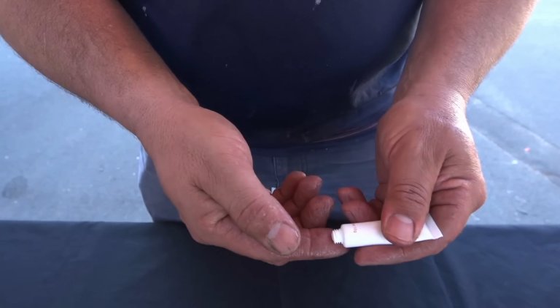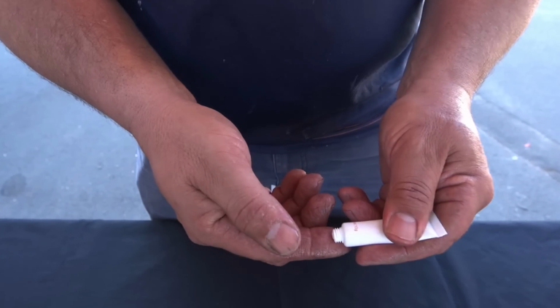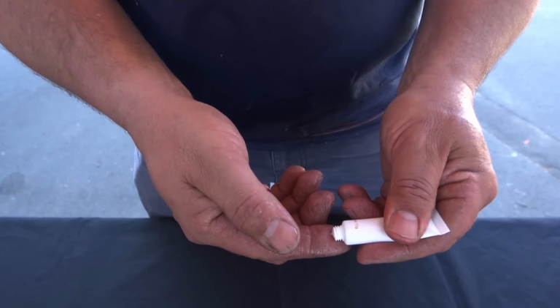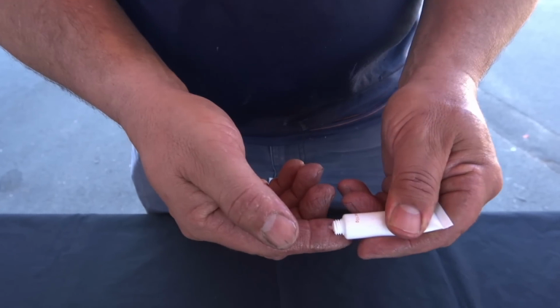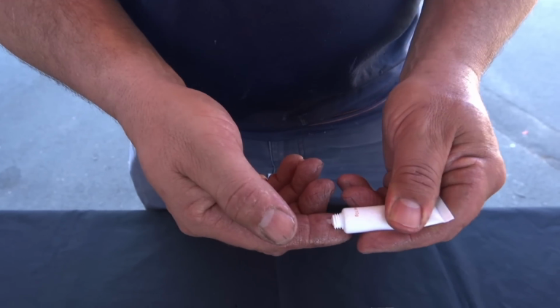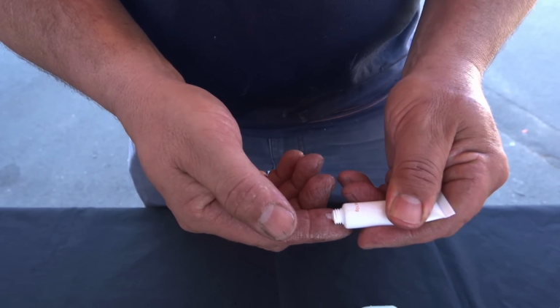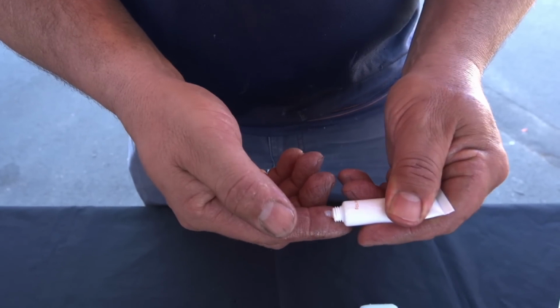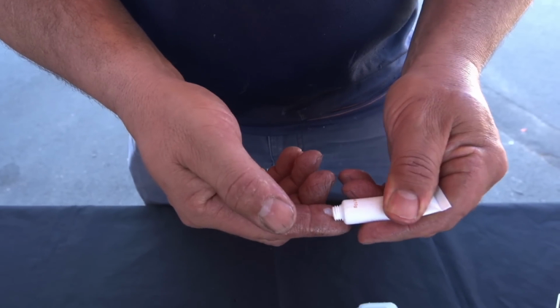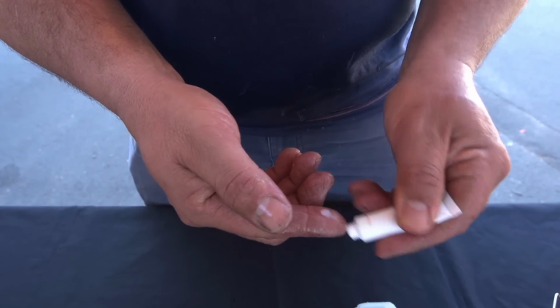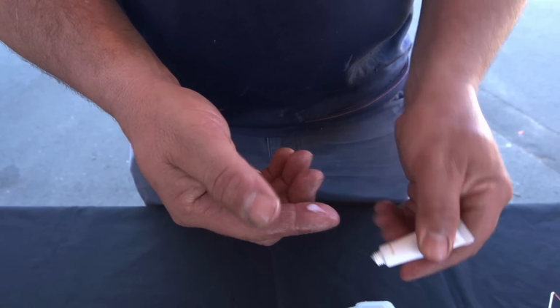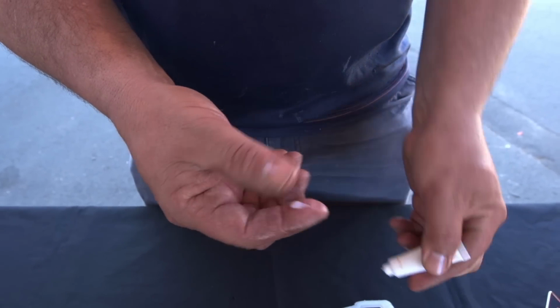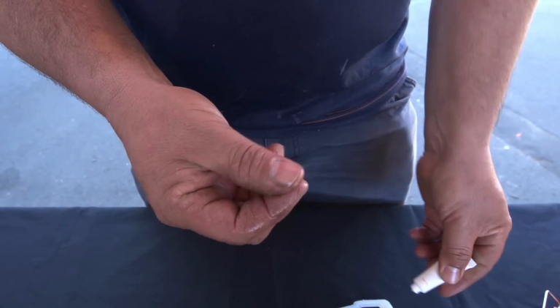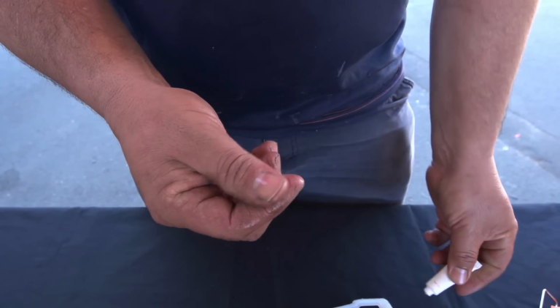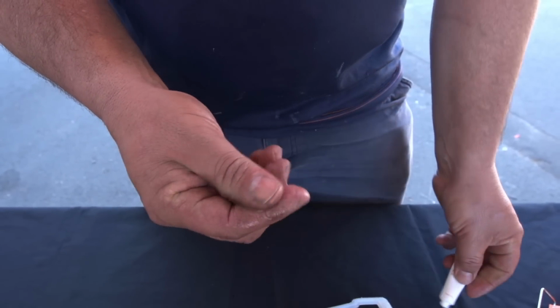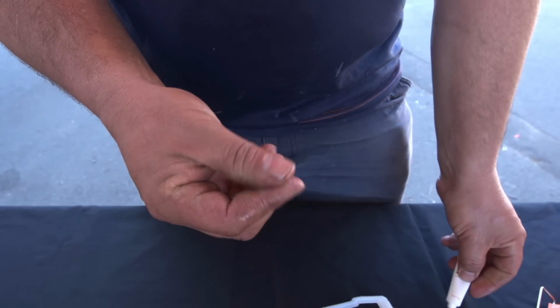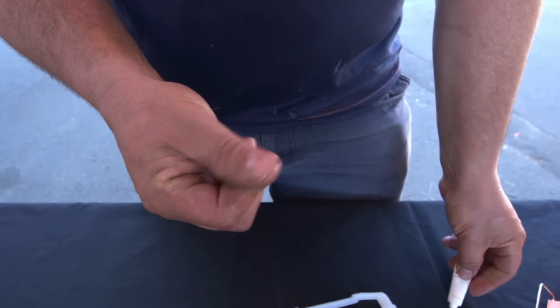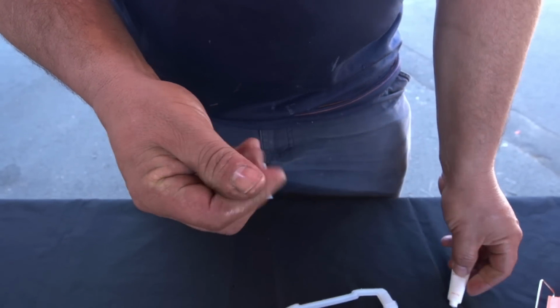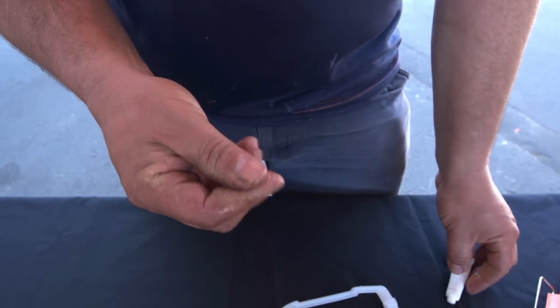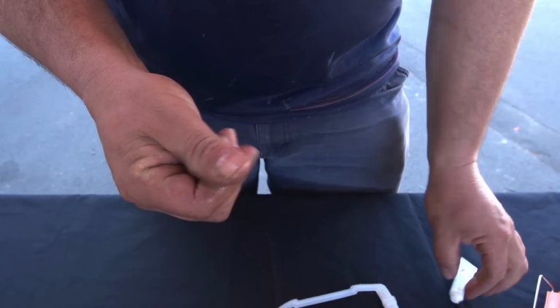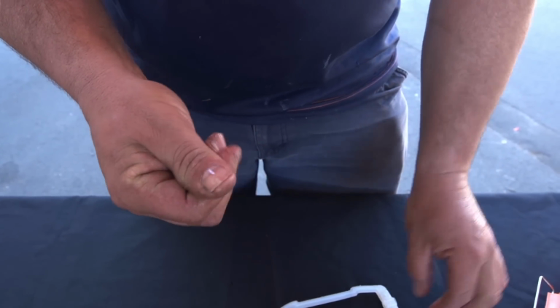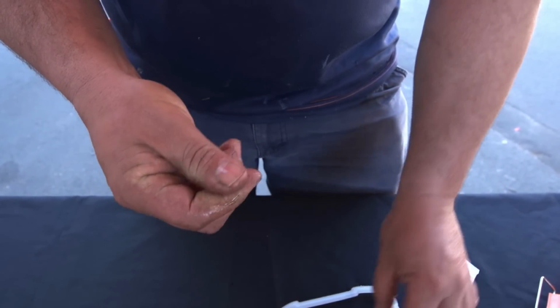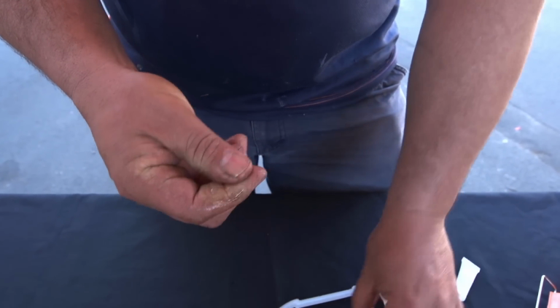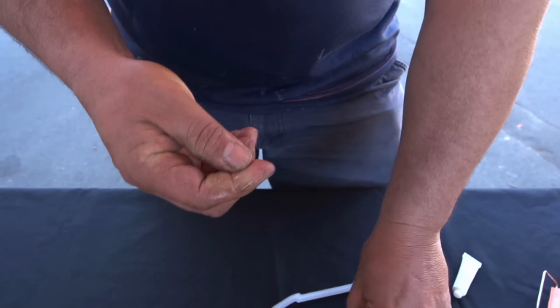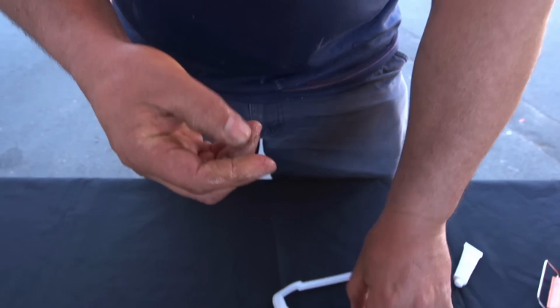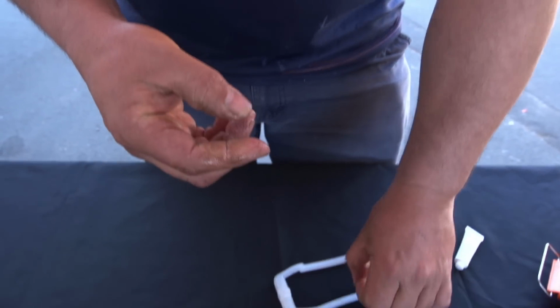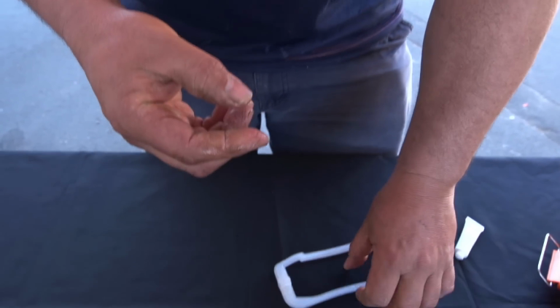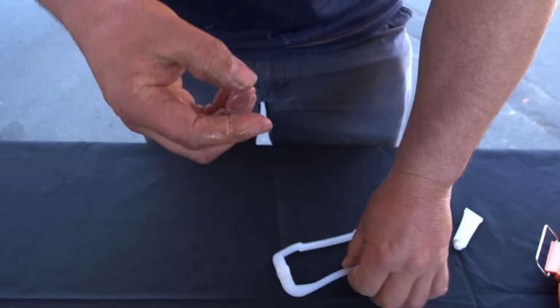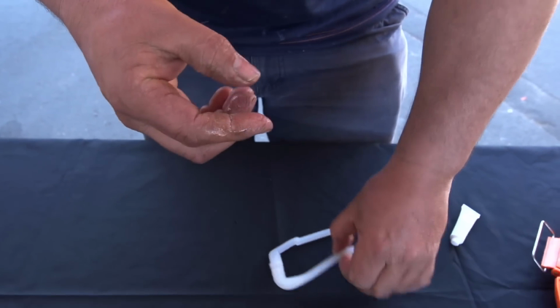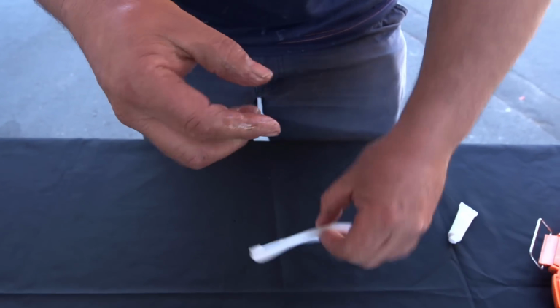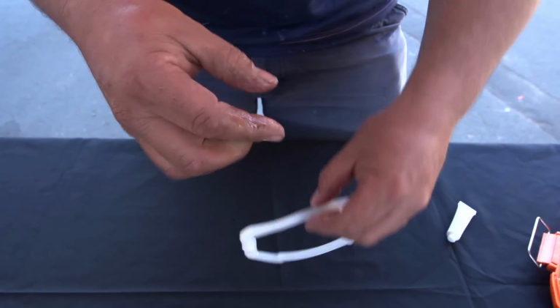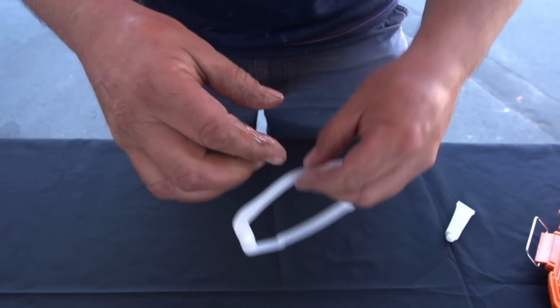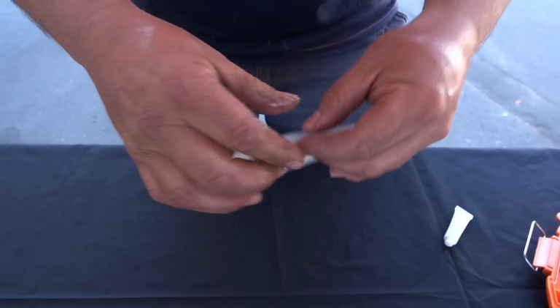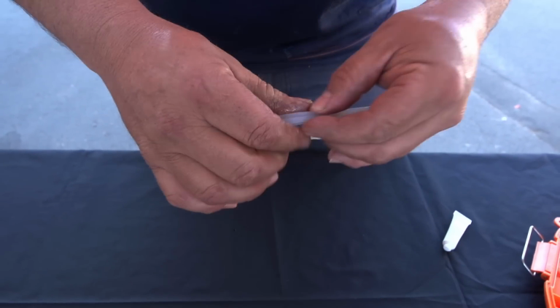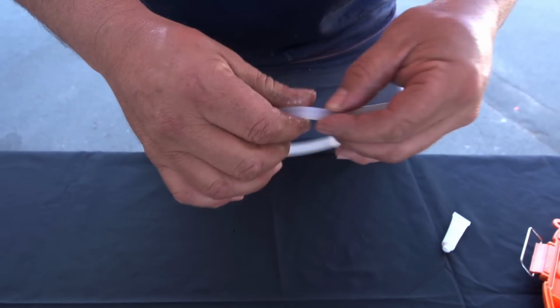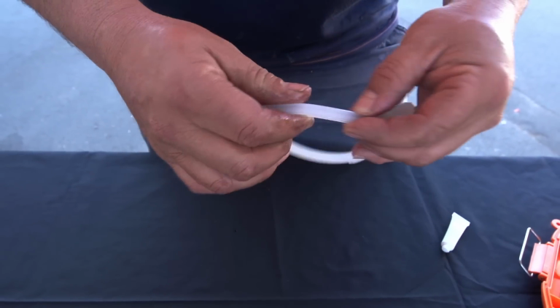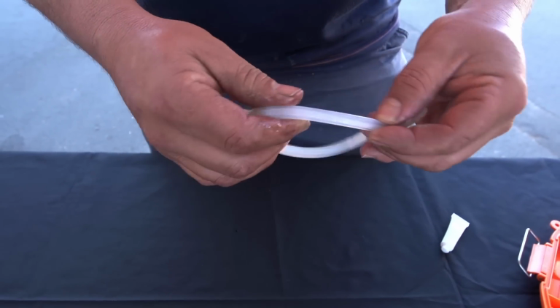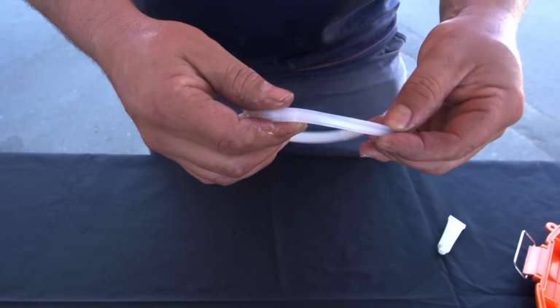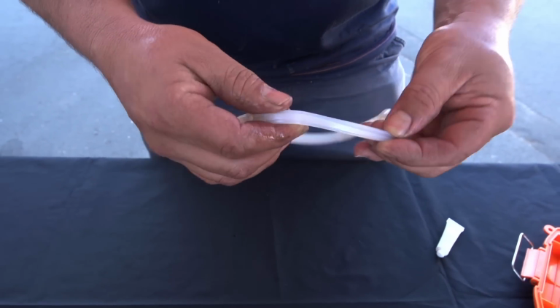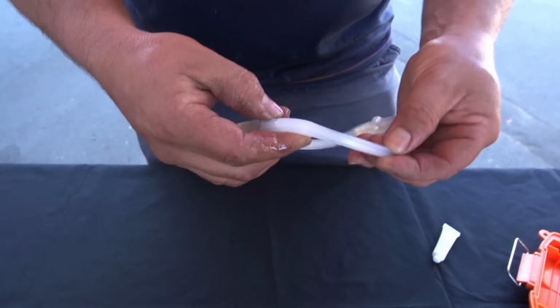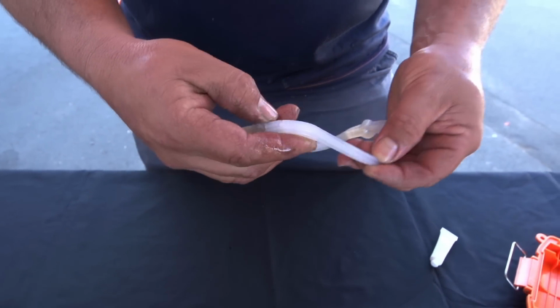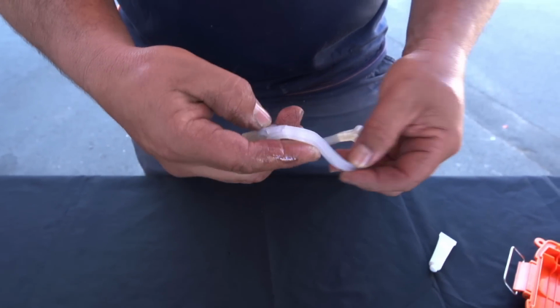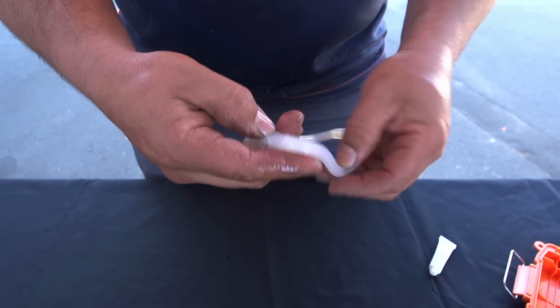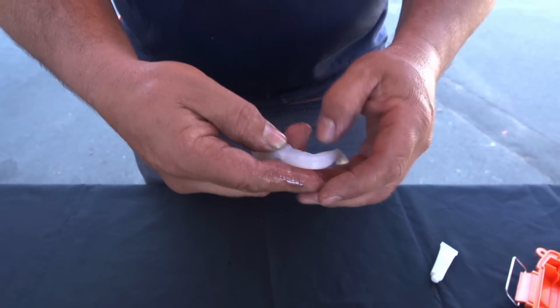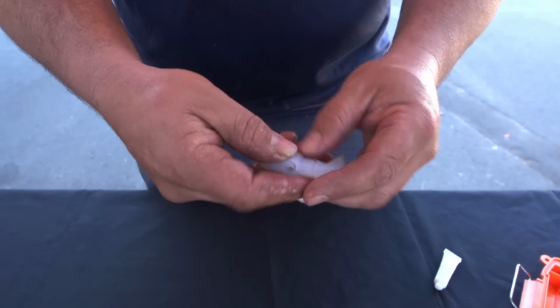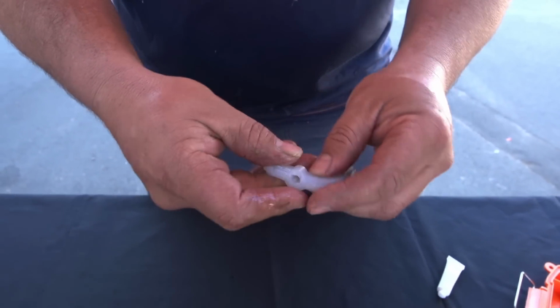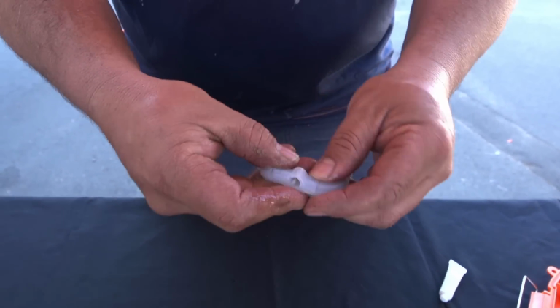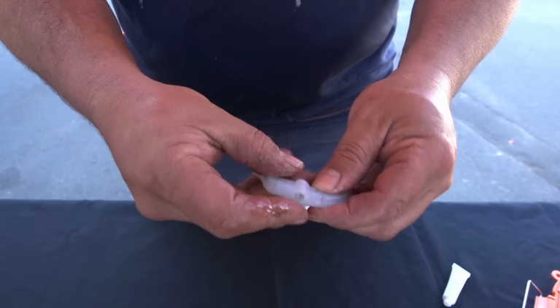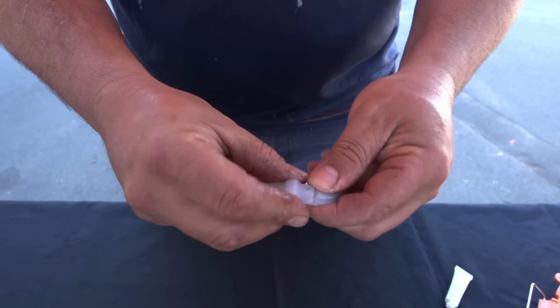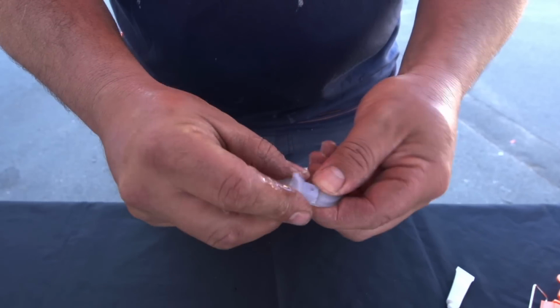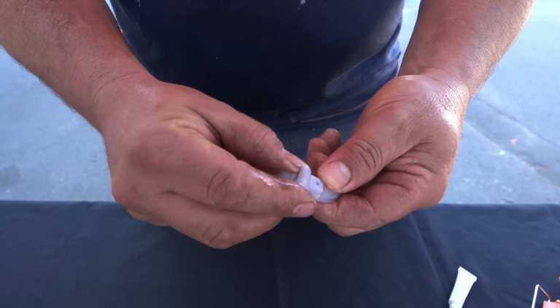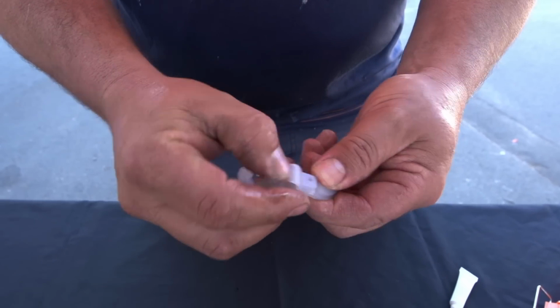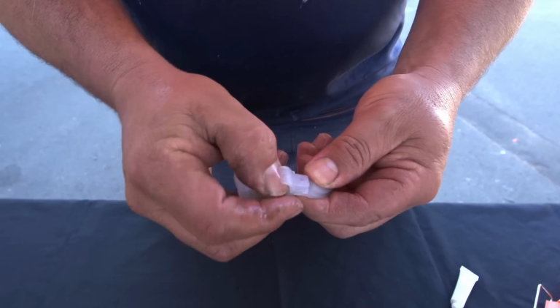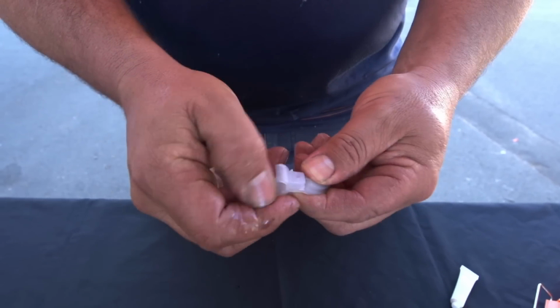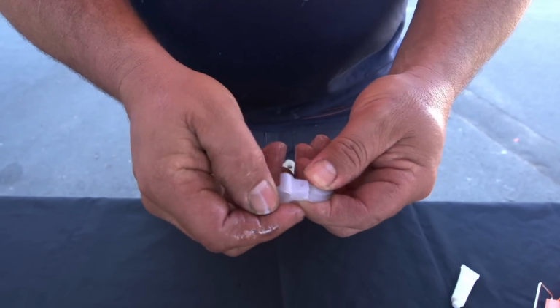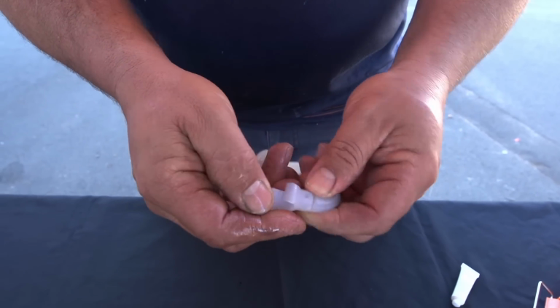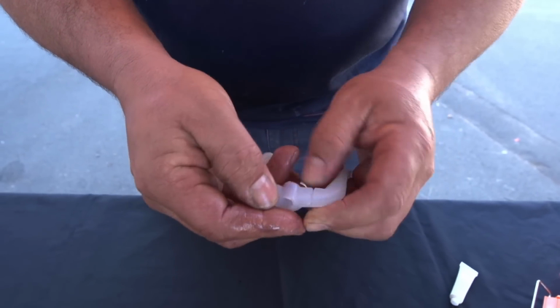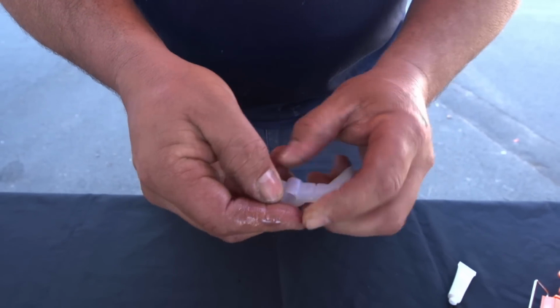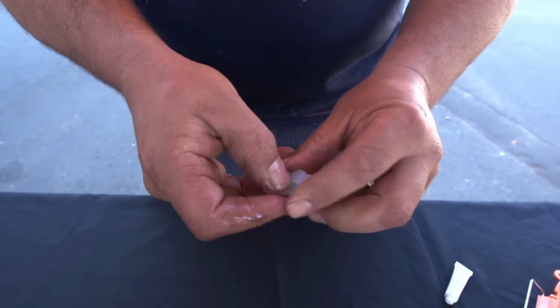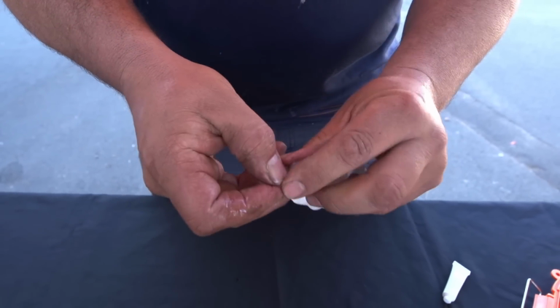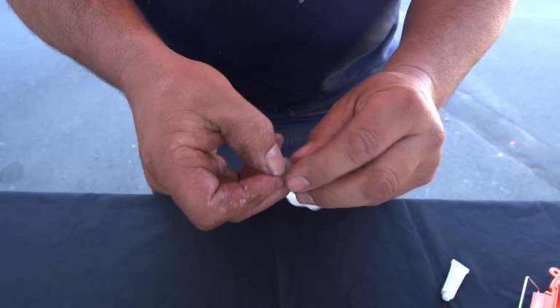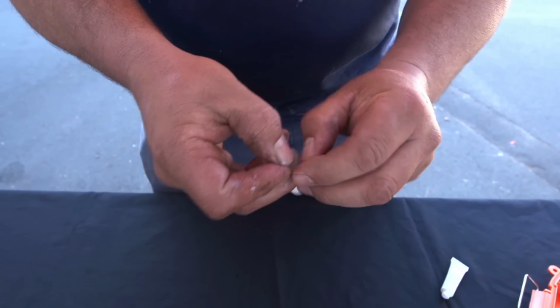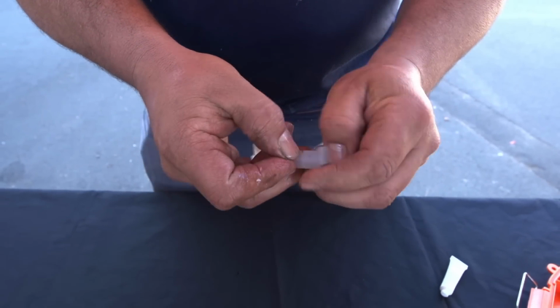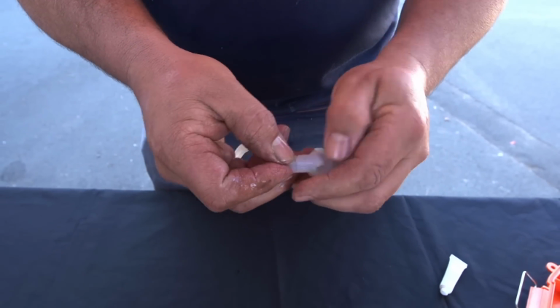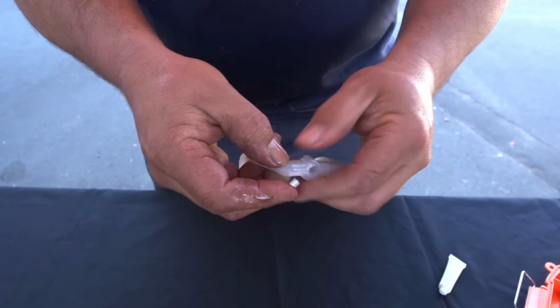To use the ZapCap, apply the supplied petroleum jelly to the entire gasket to ensure the unit is watertight.